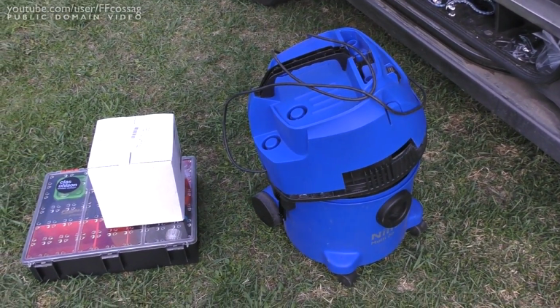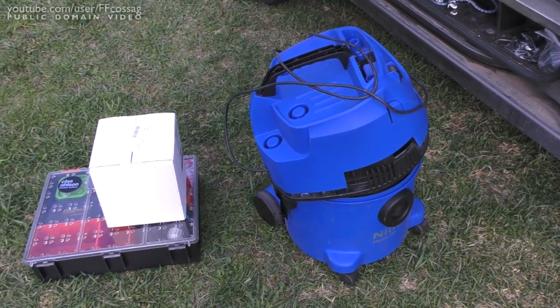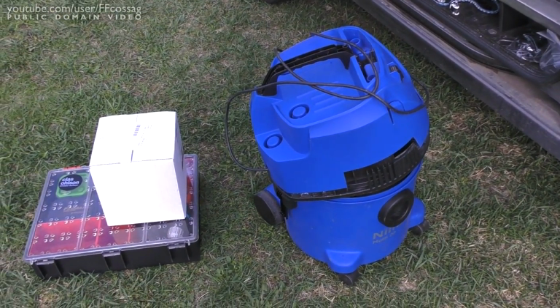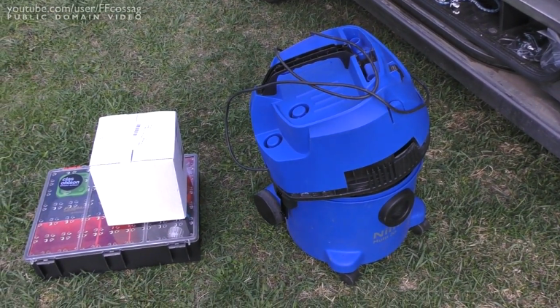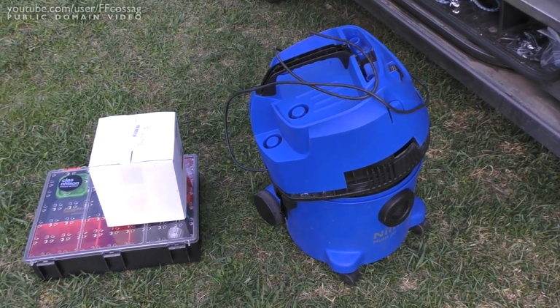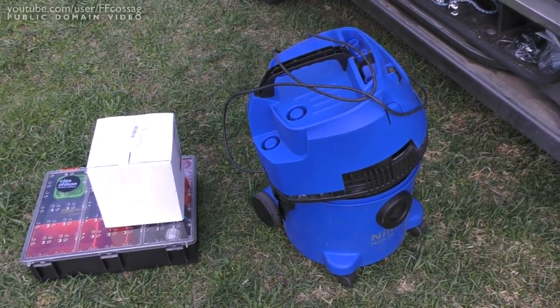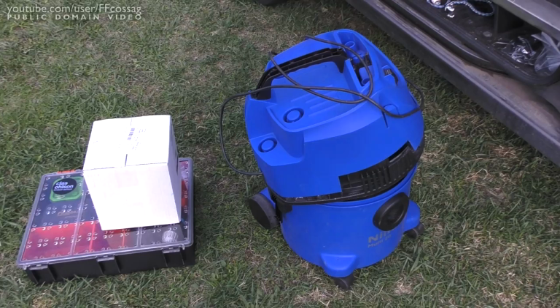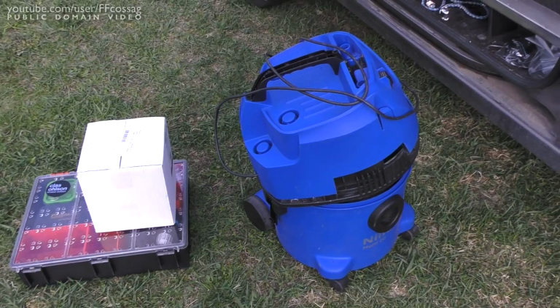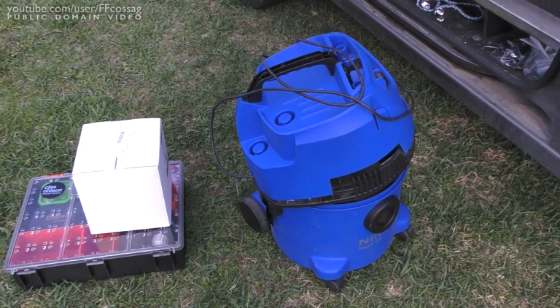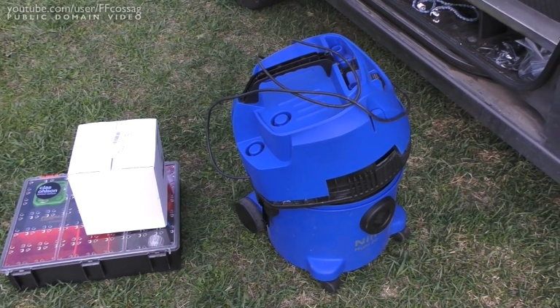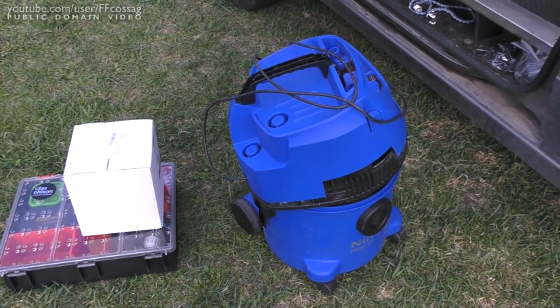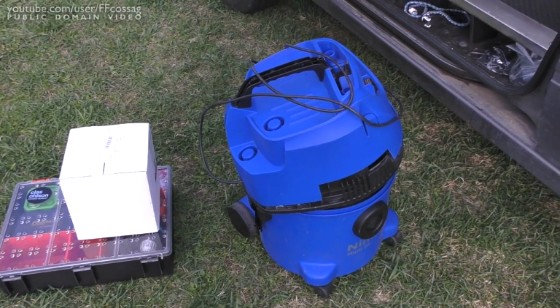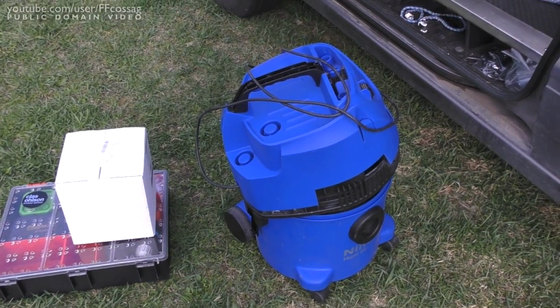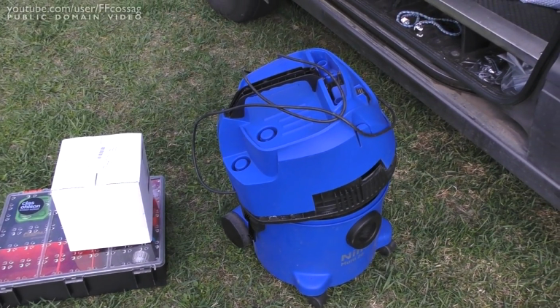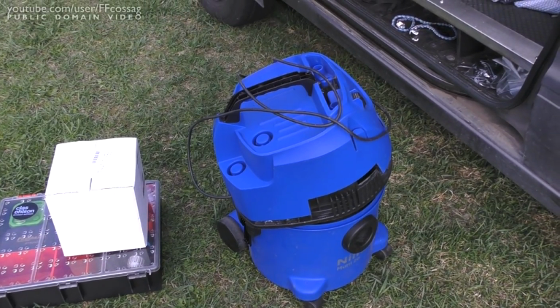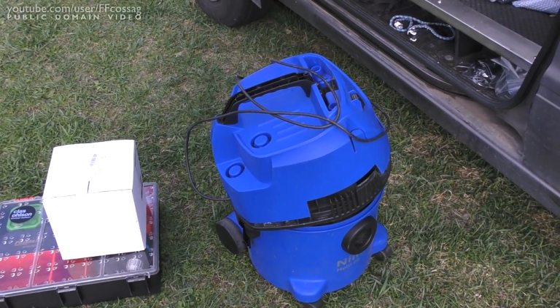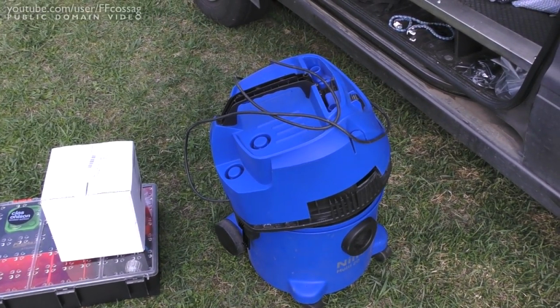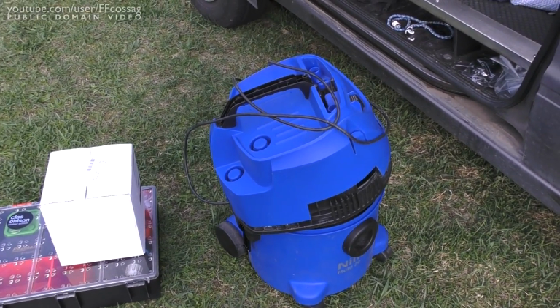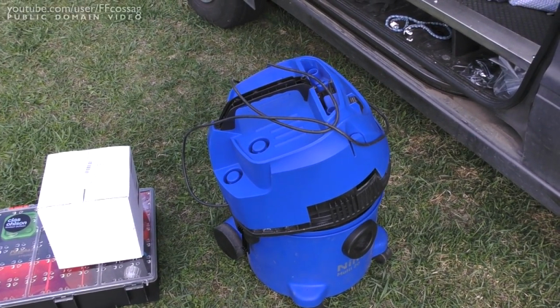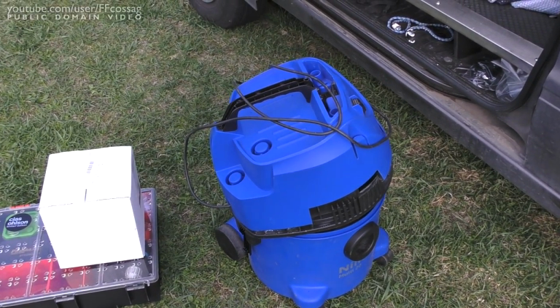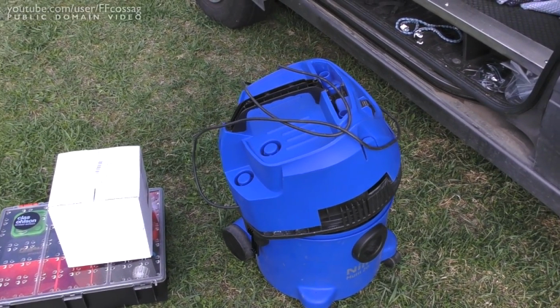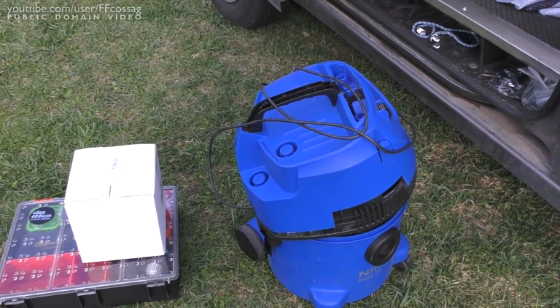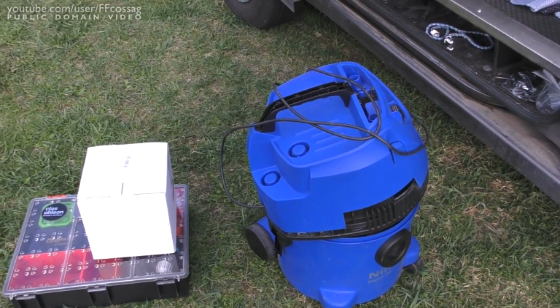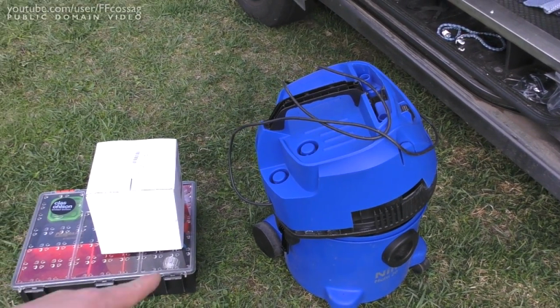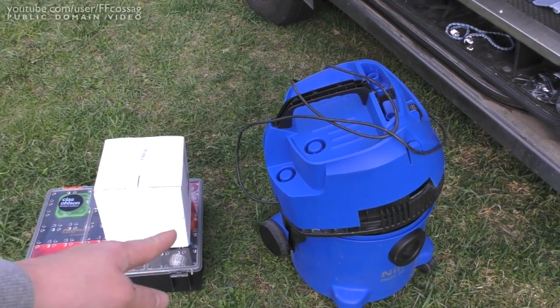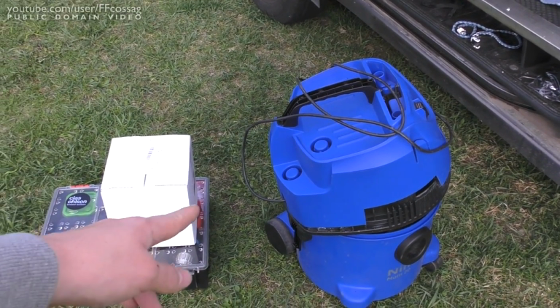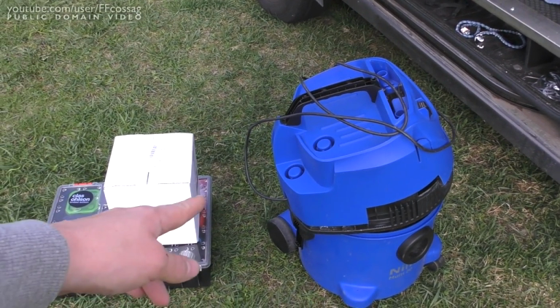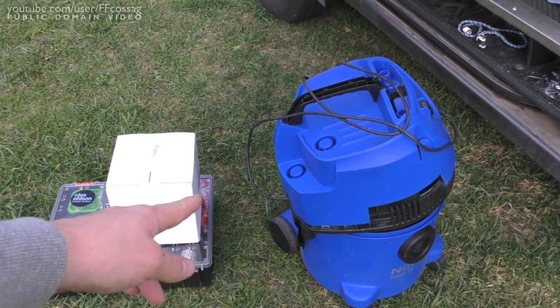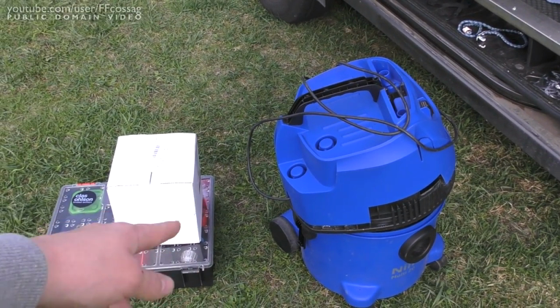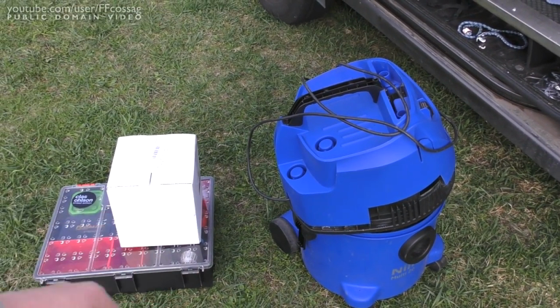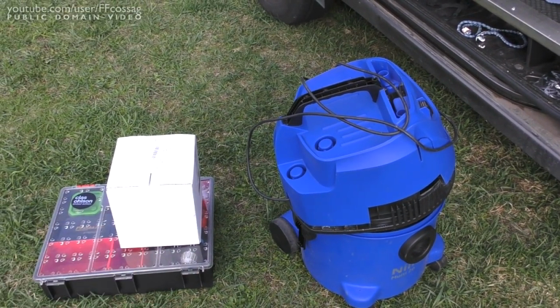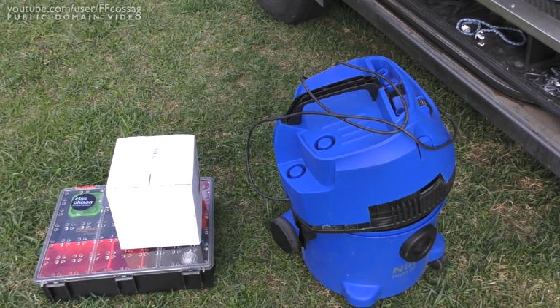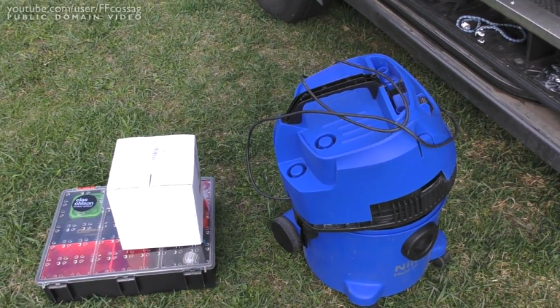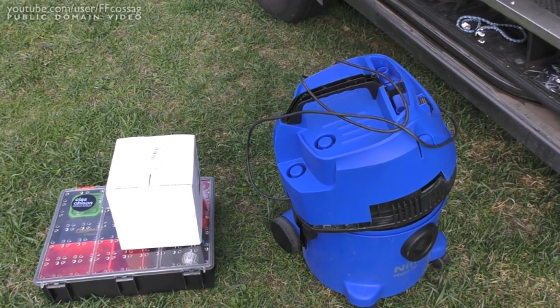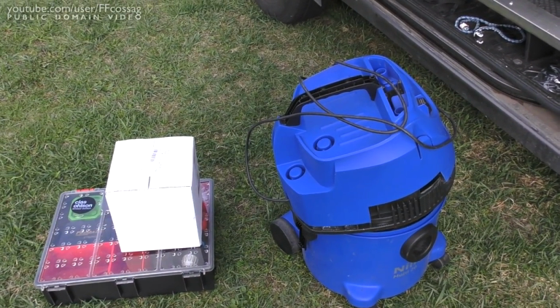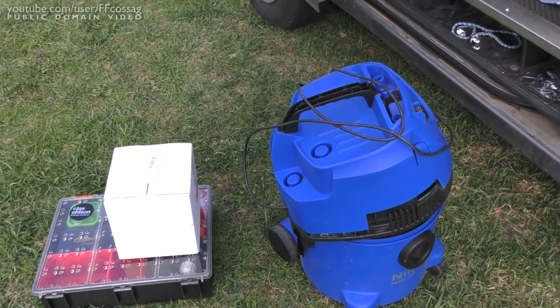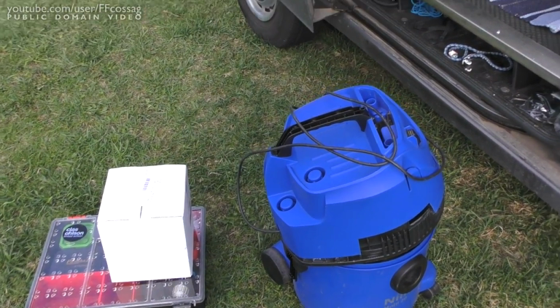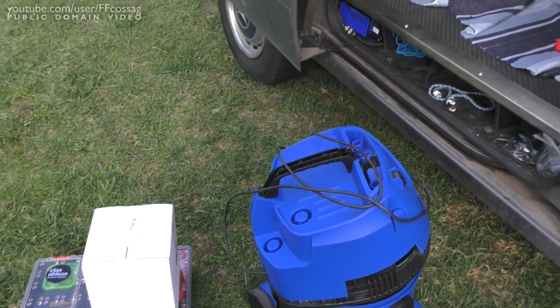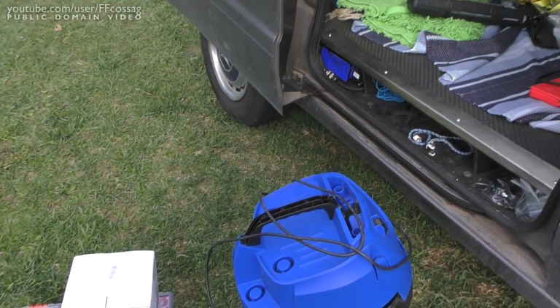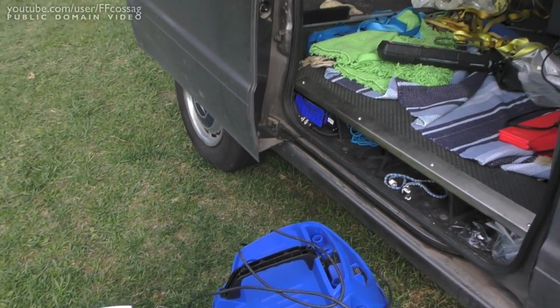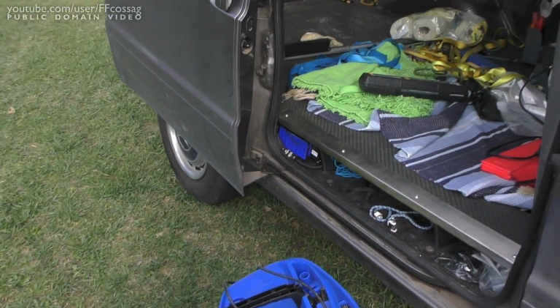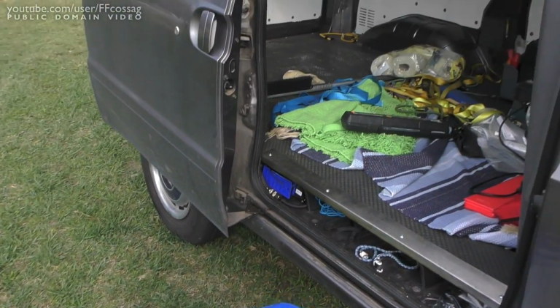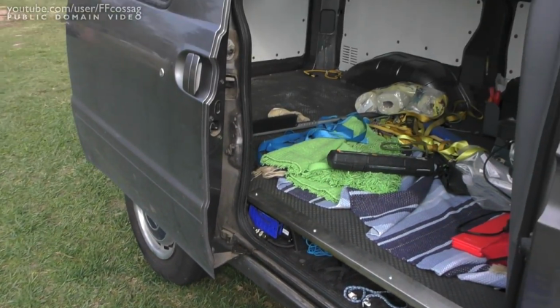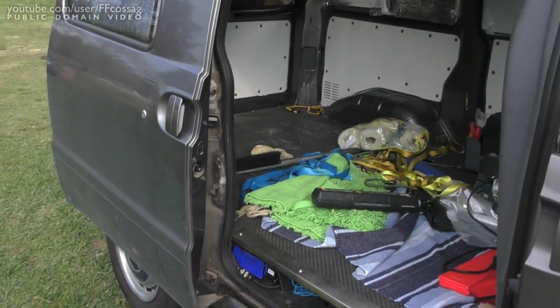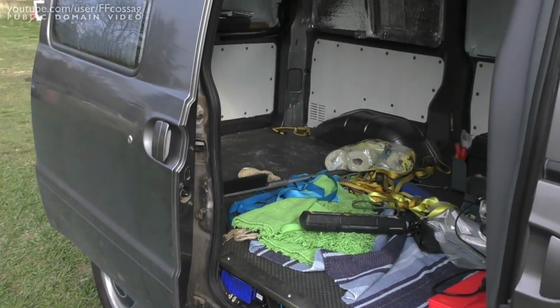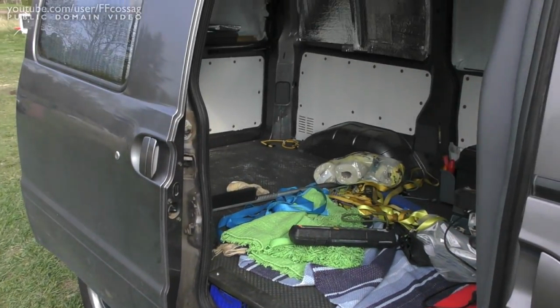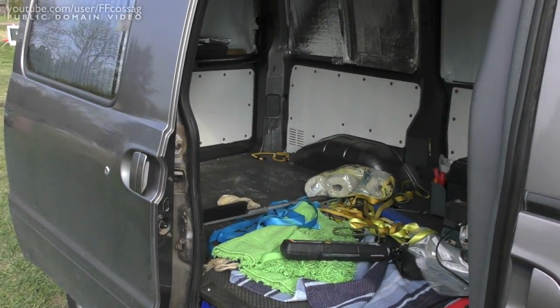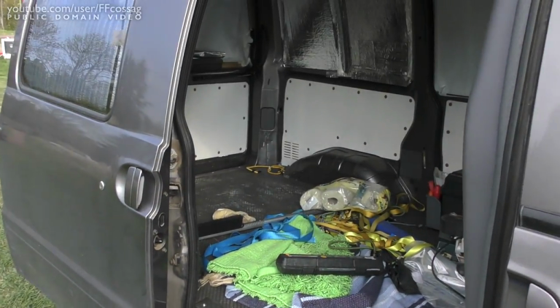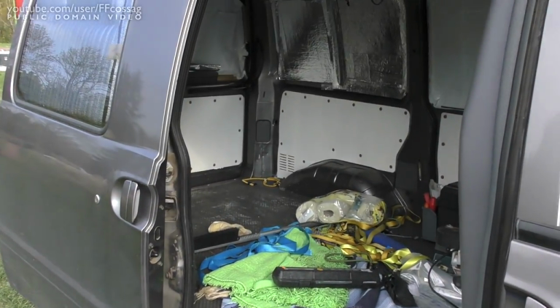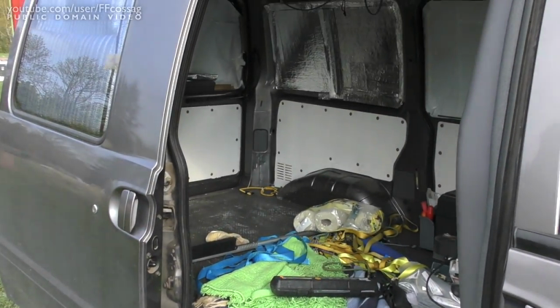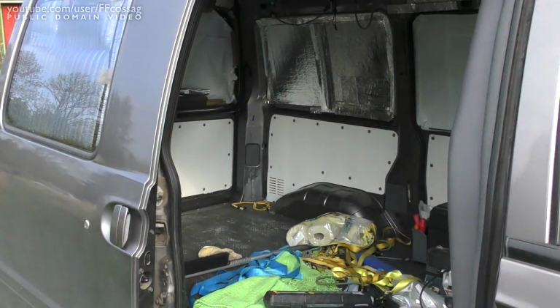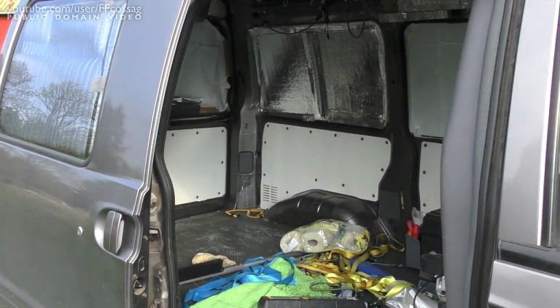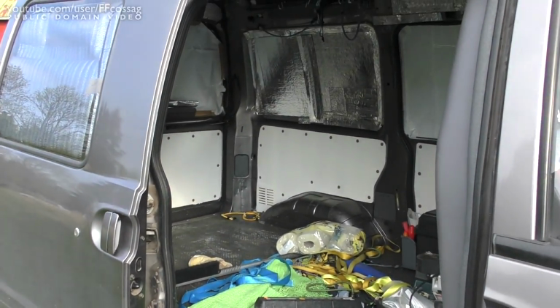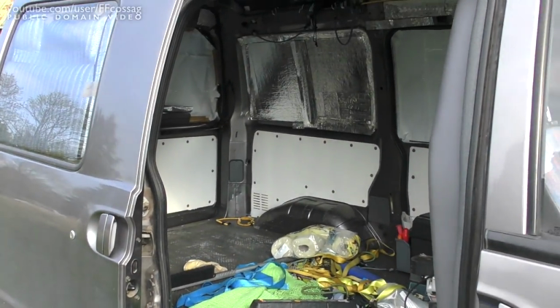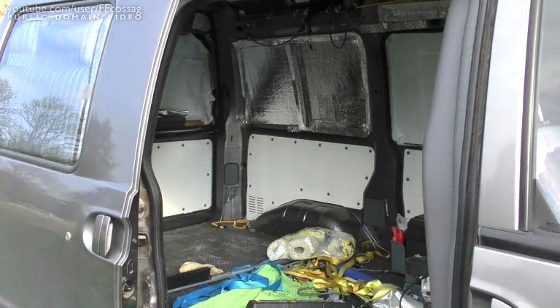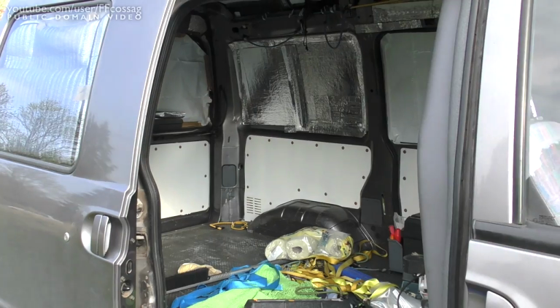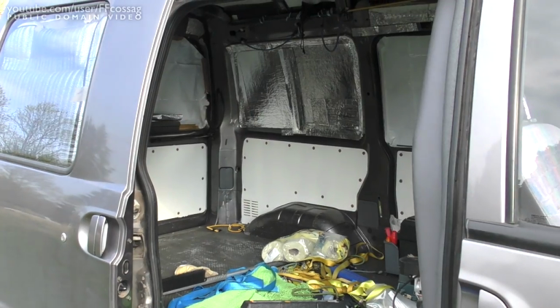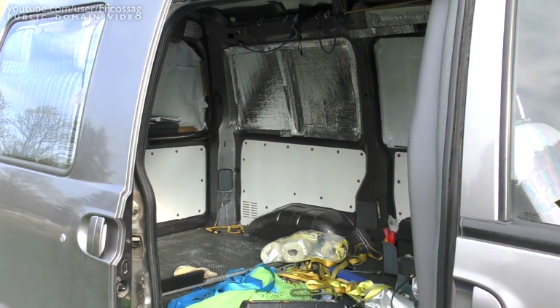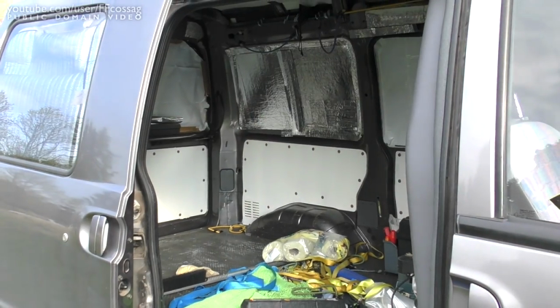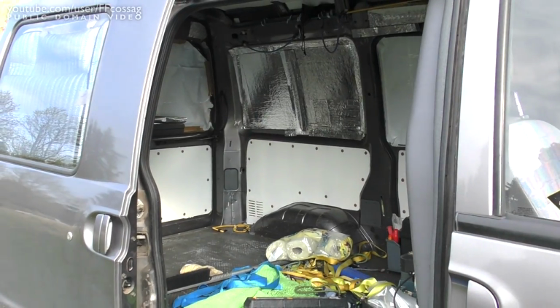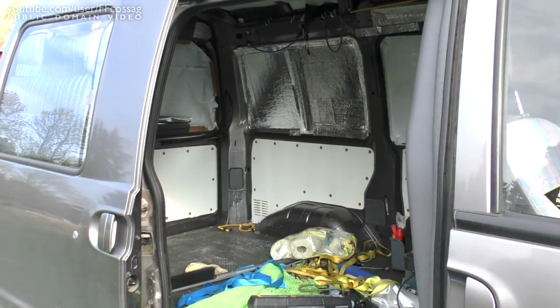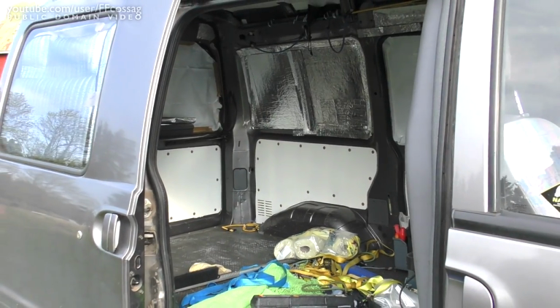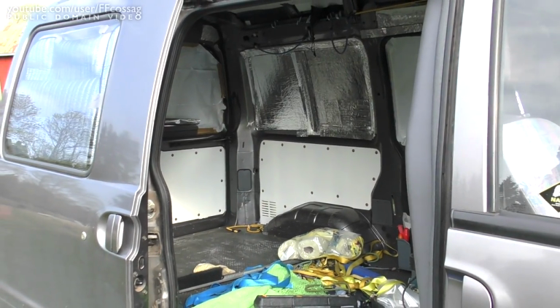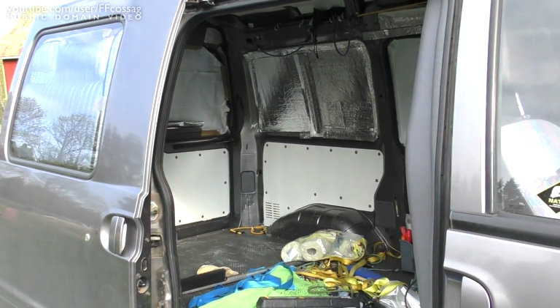Broken vacuum cleaner with a new motor. Van life ahead.